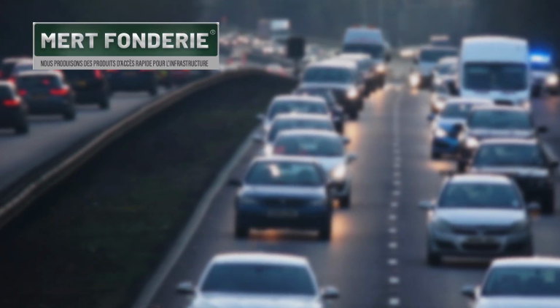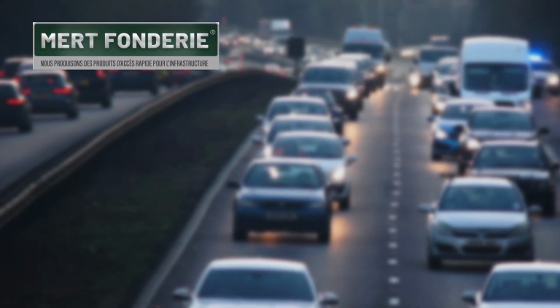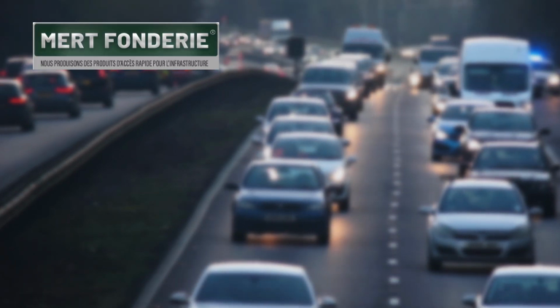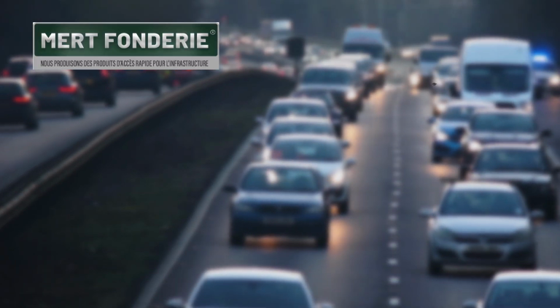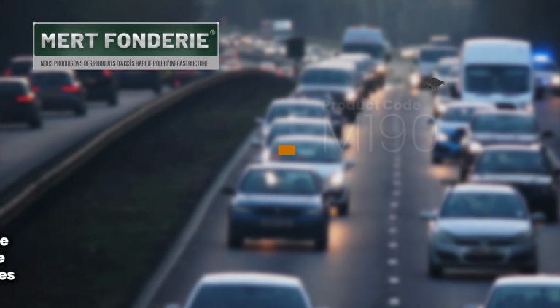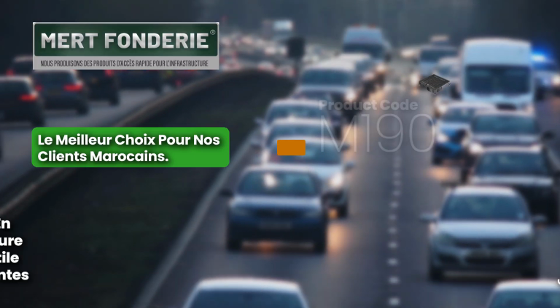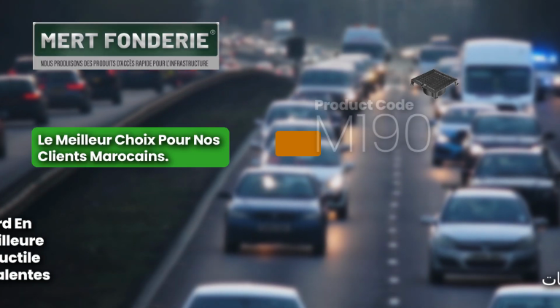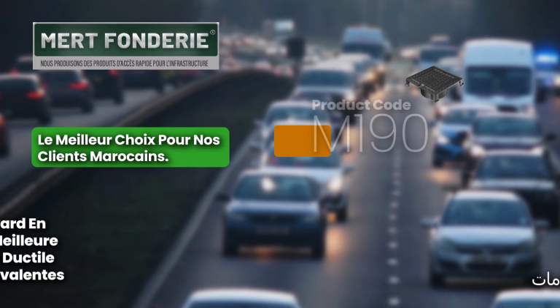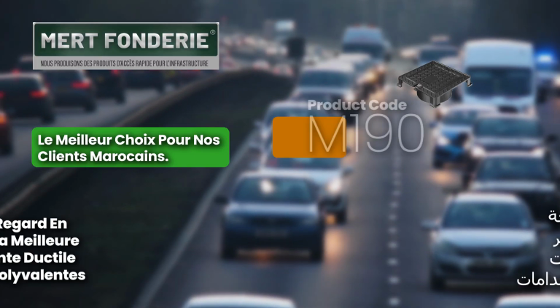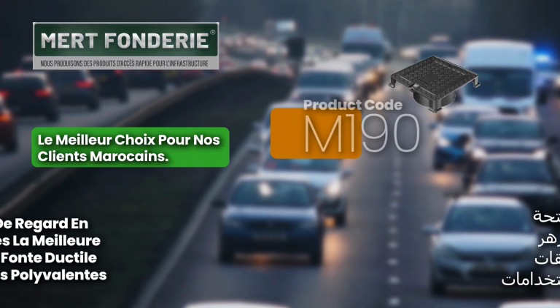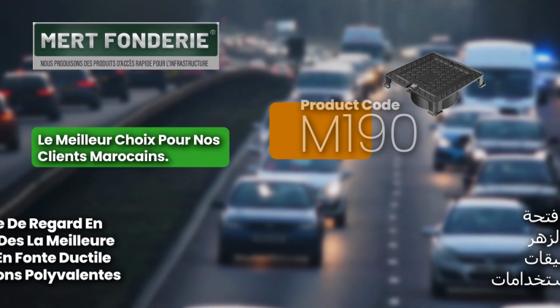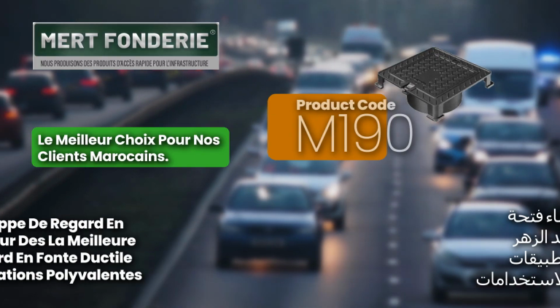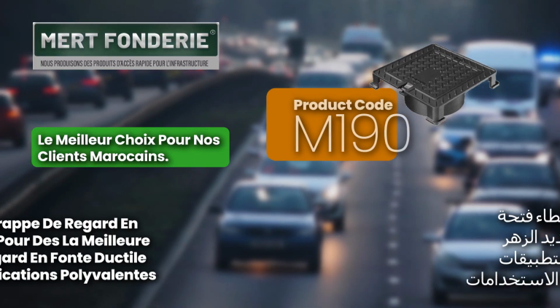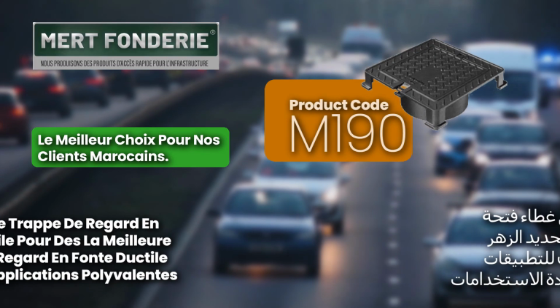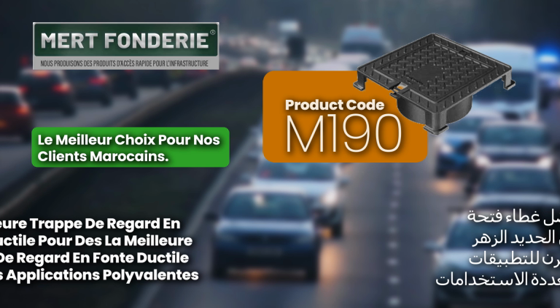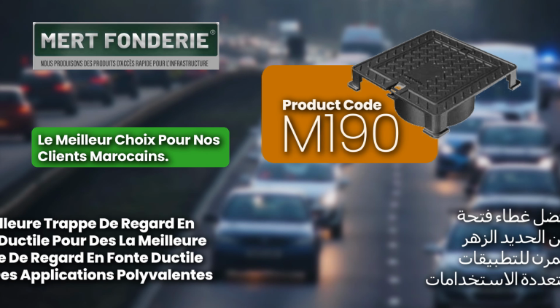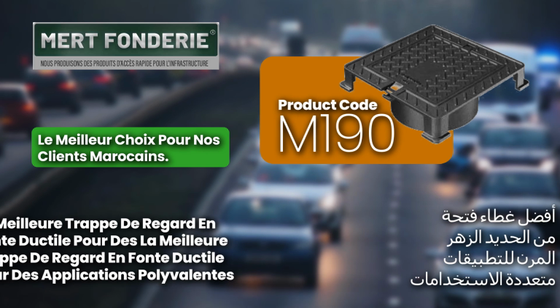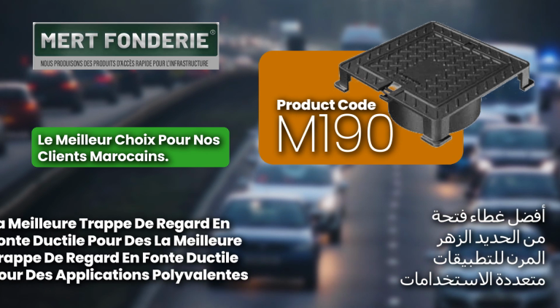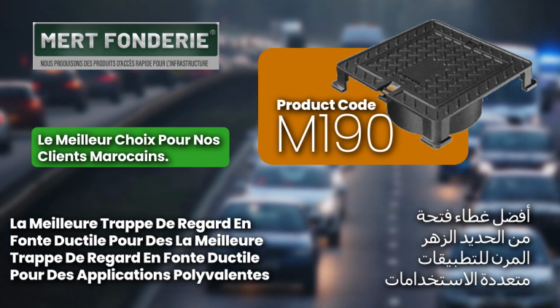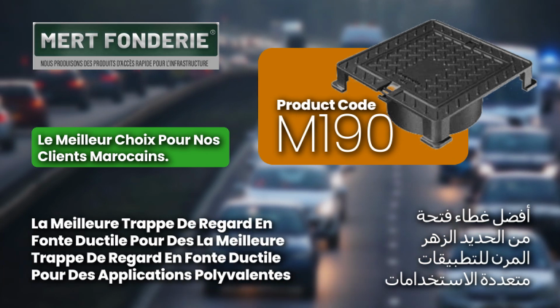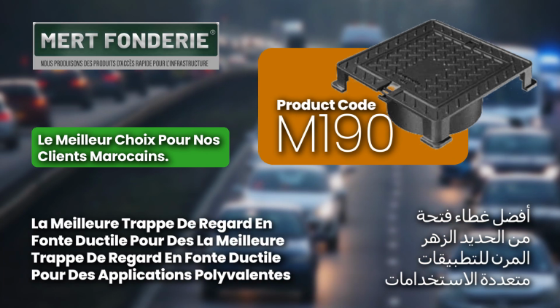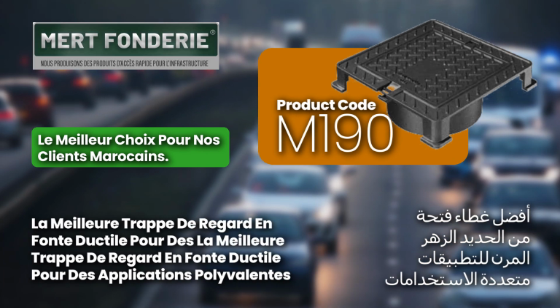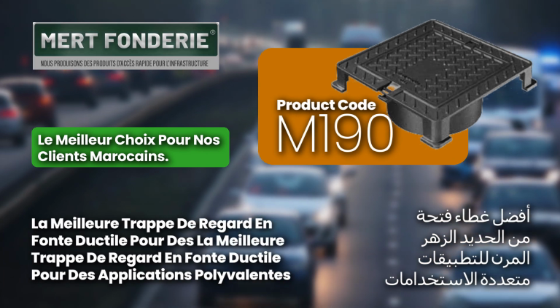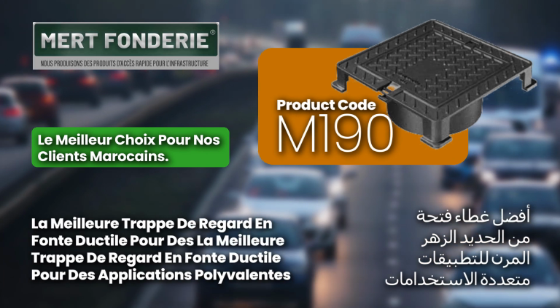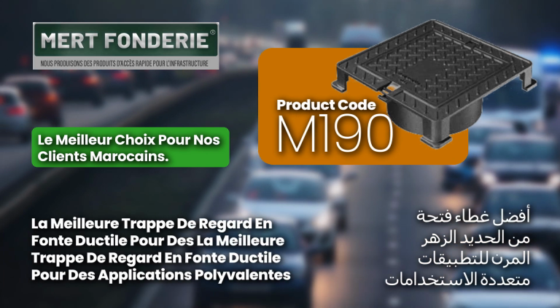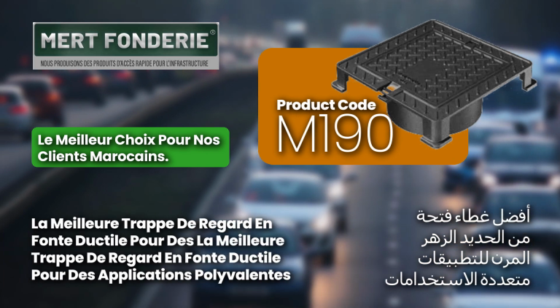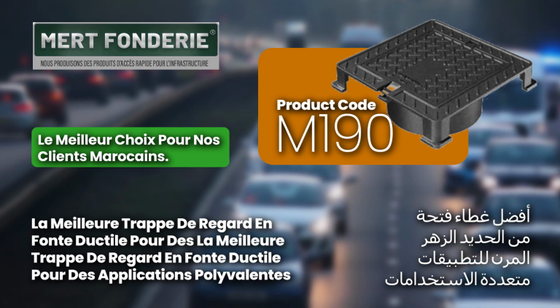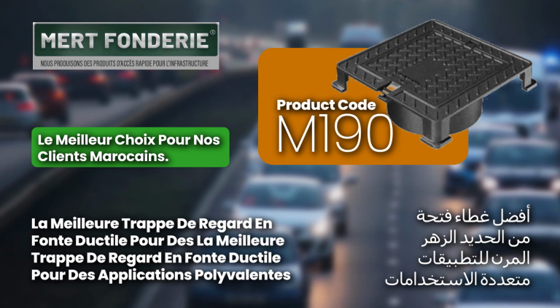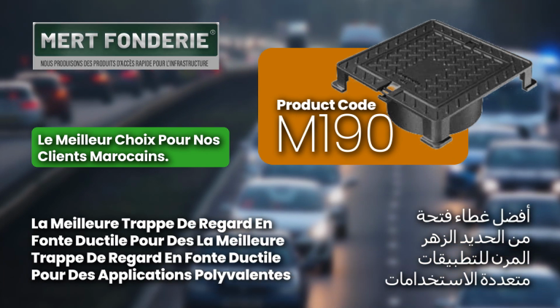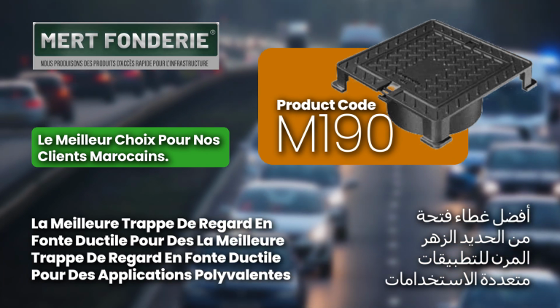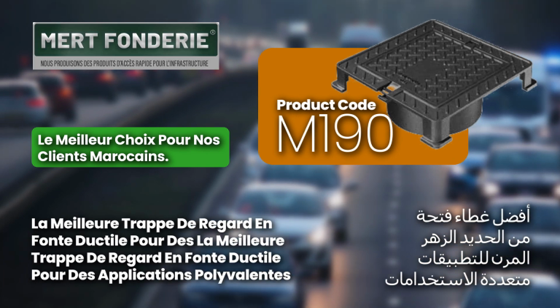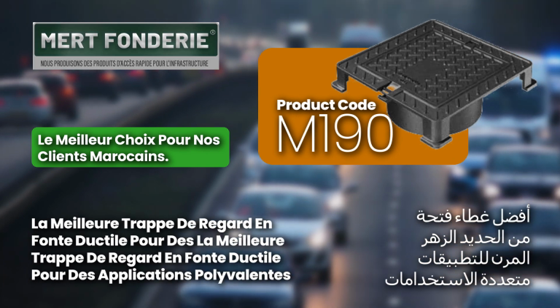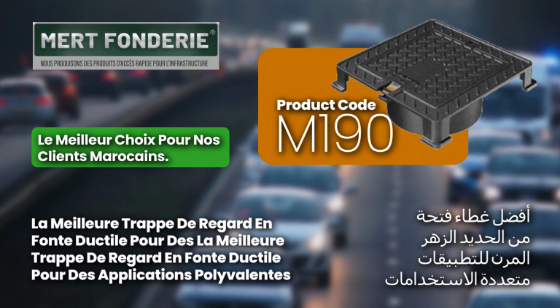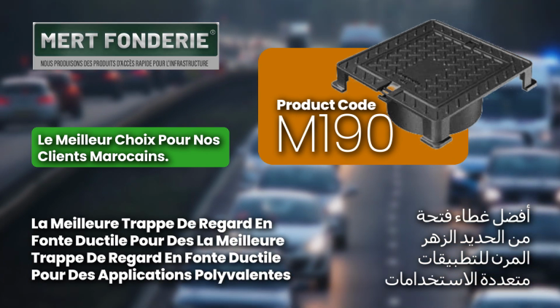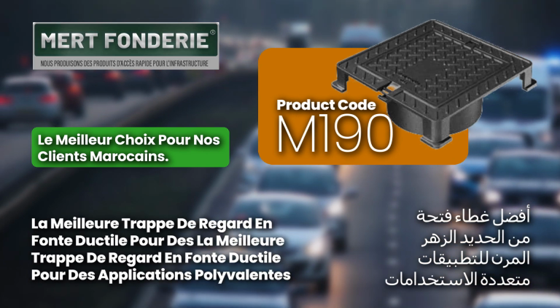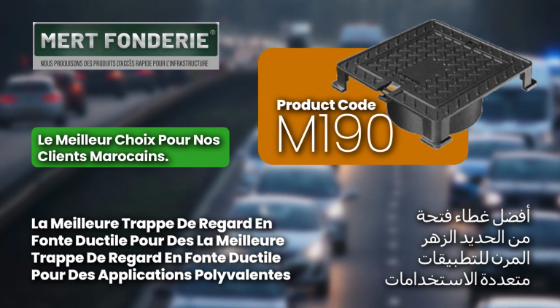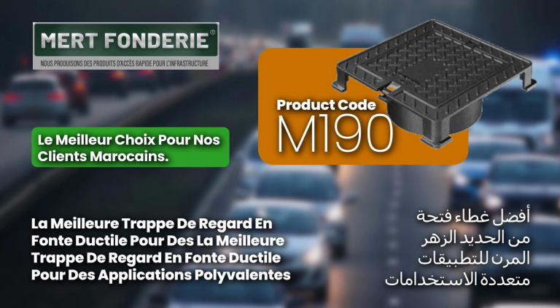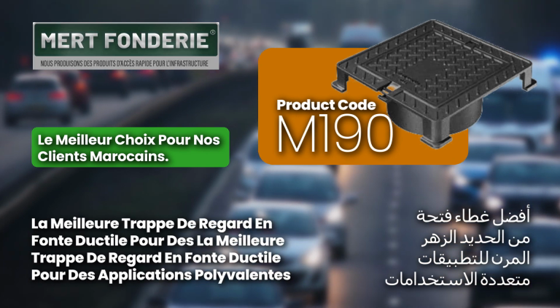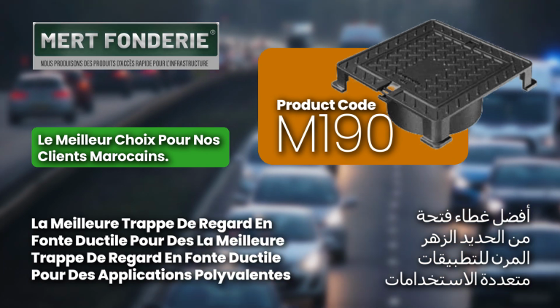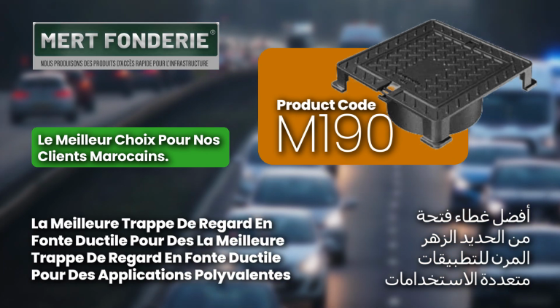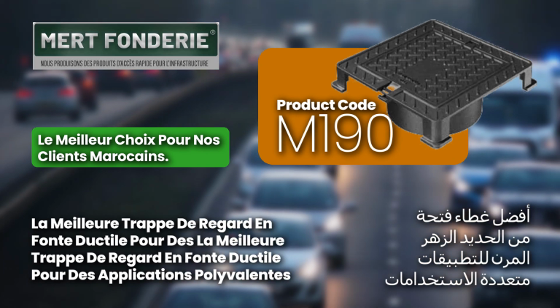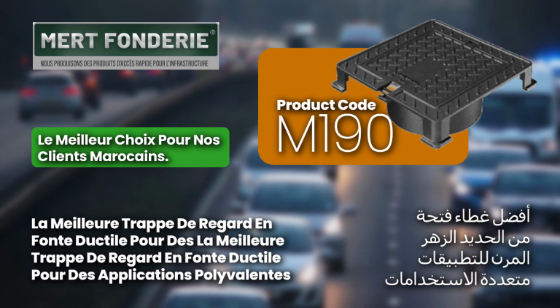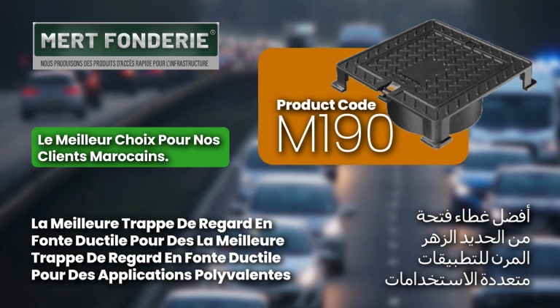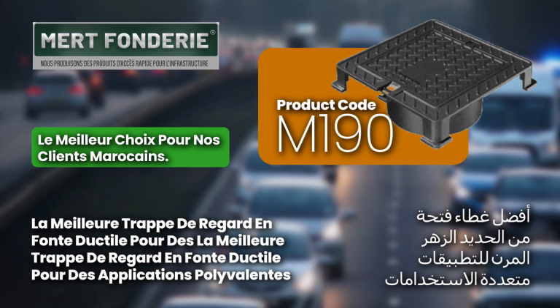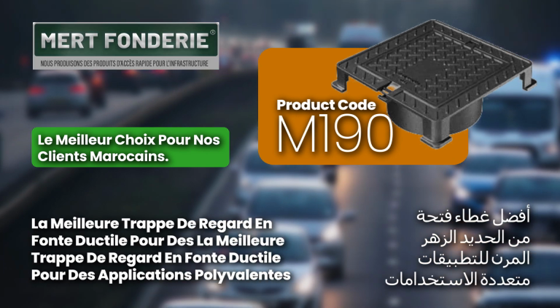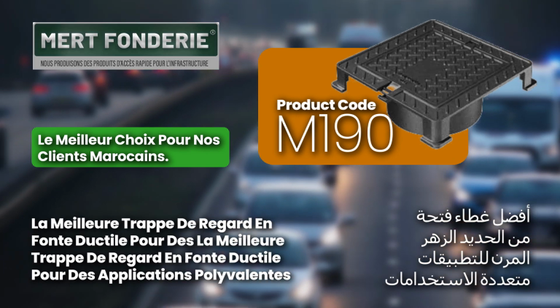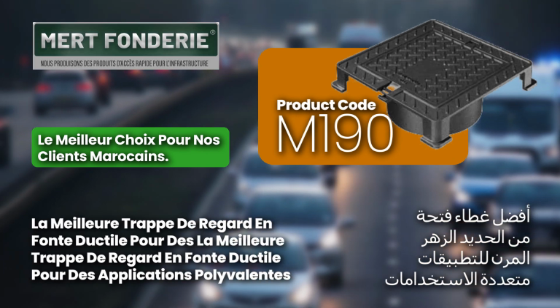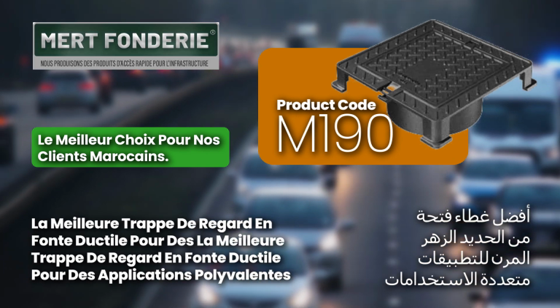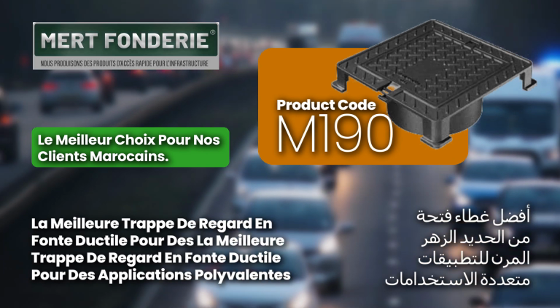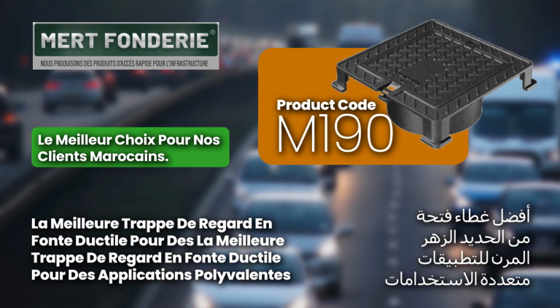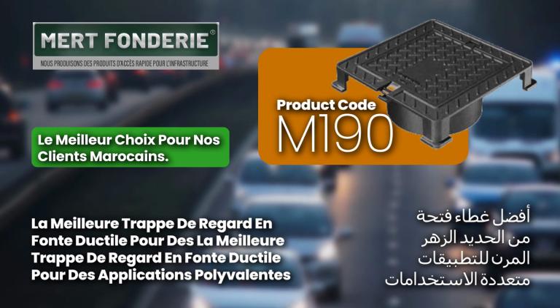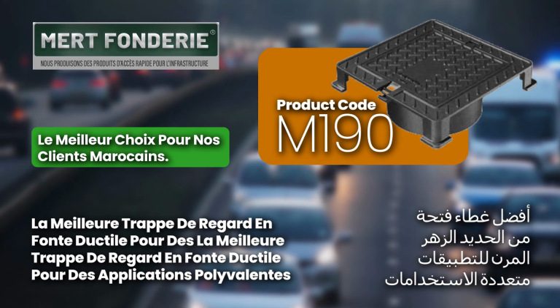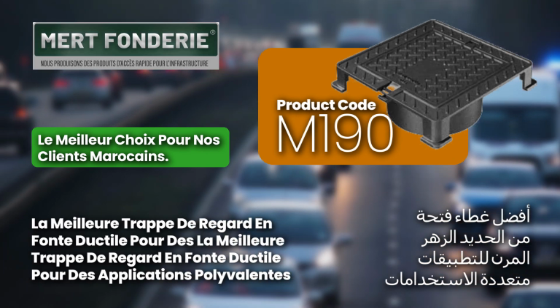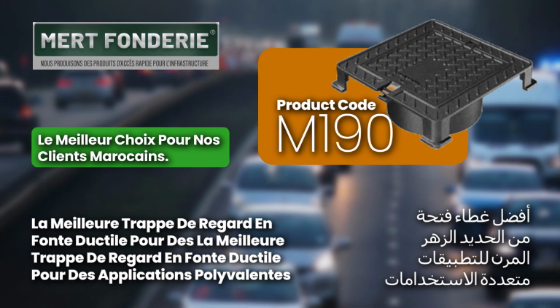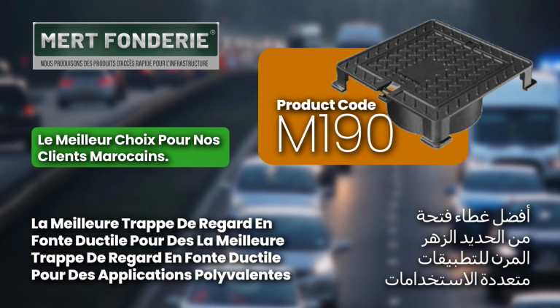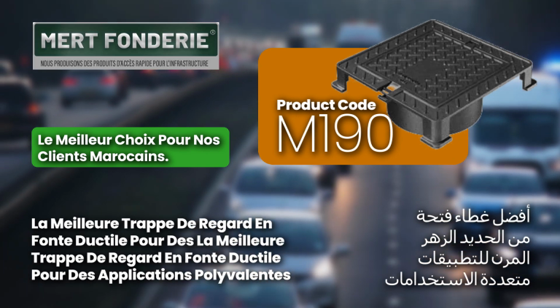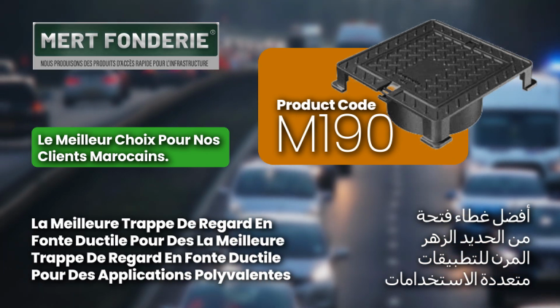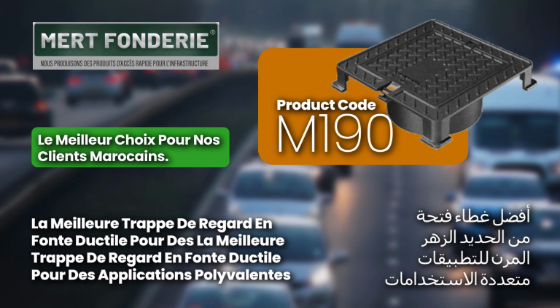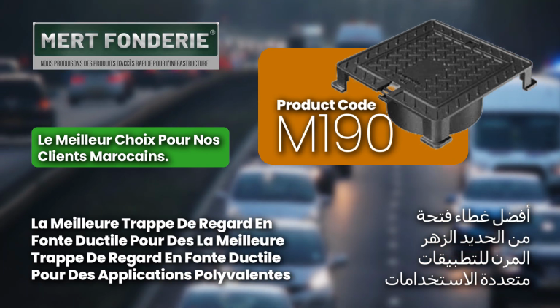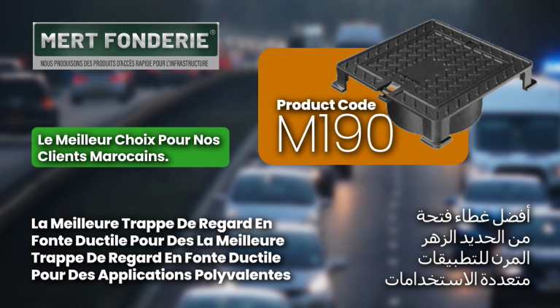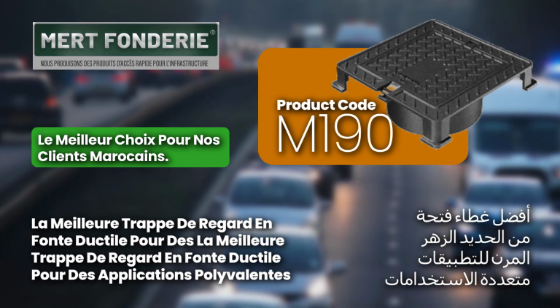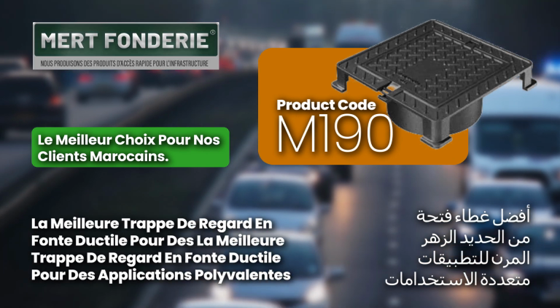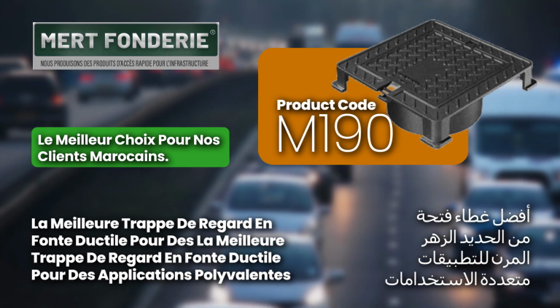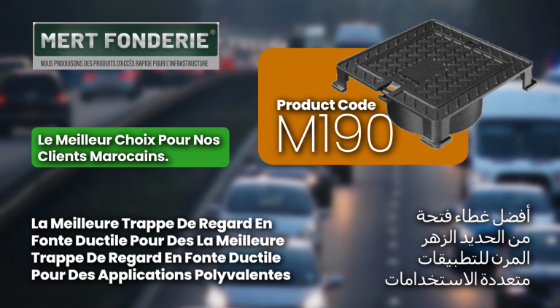Mert Fondery is the top choice for our Moroccan customers, offering reliable and durable infrastructure products.